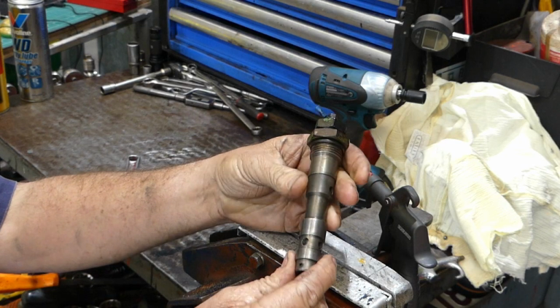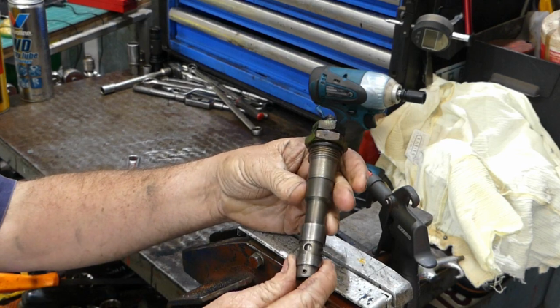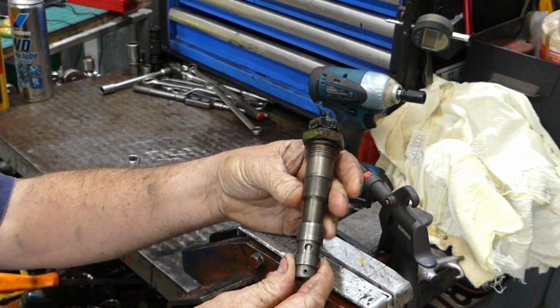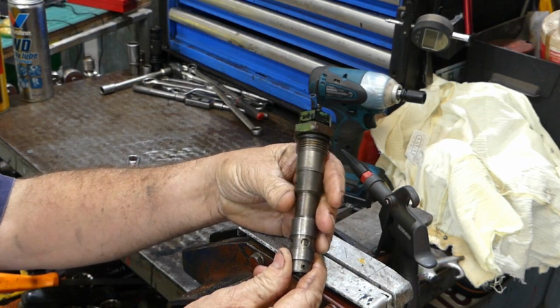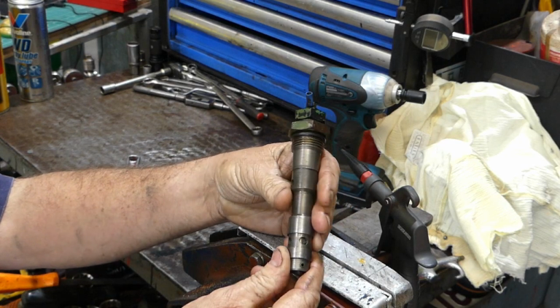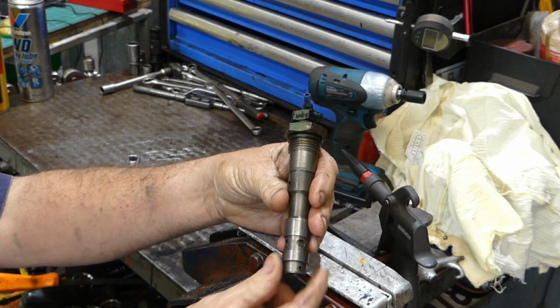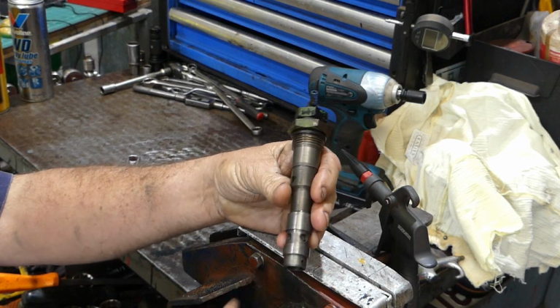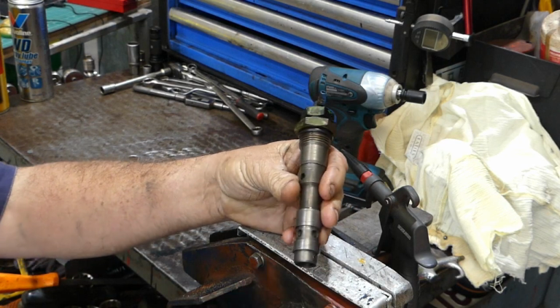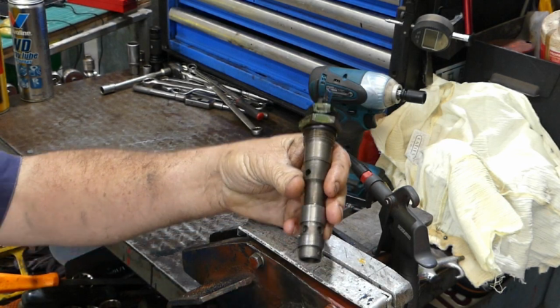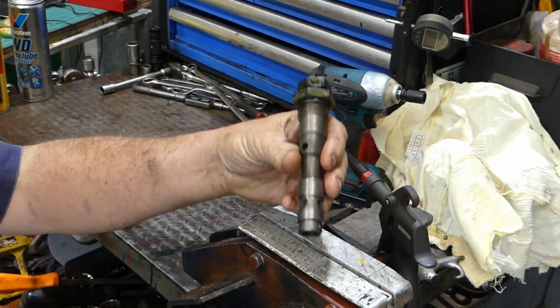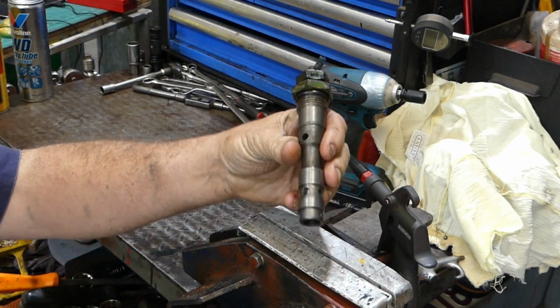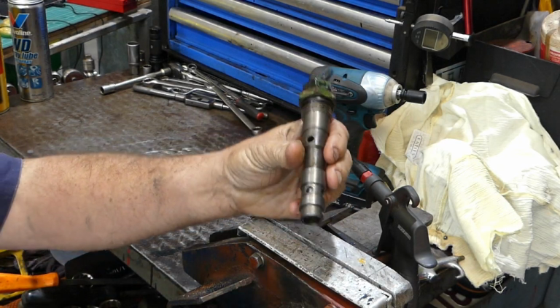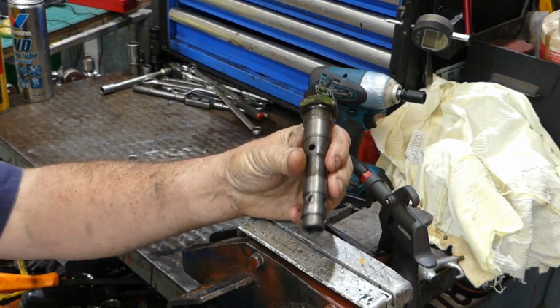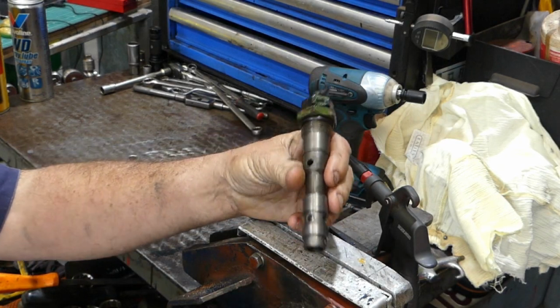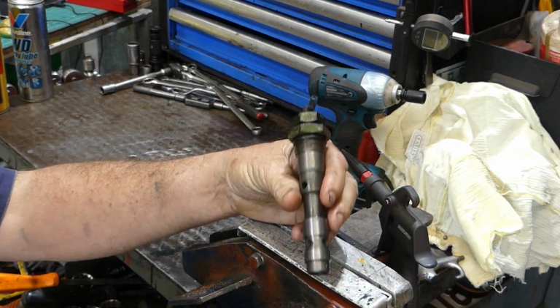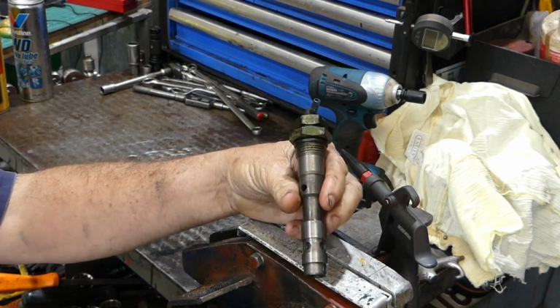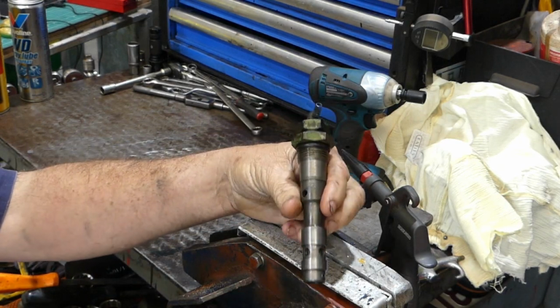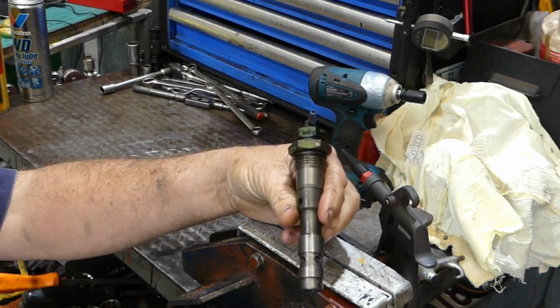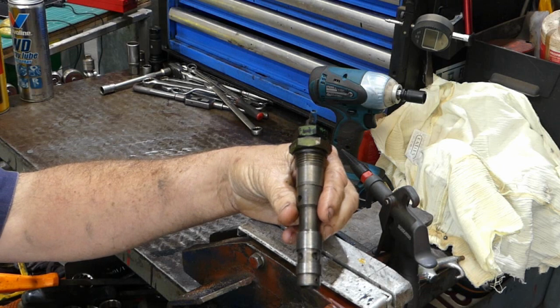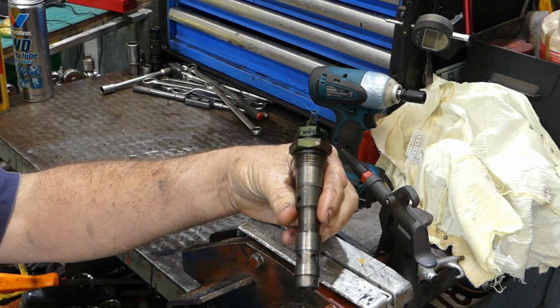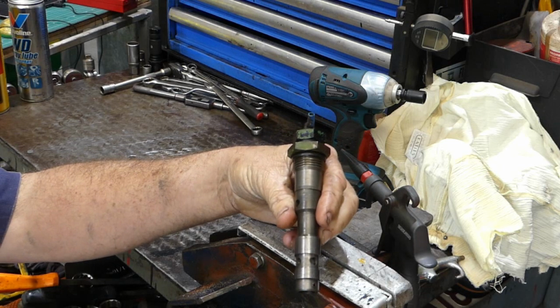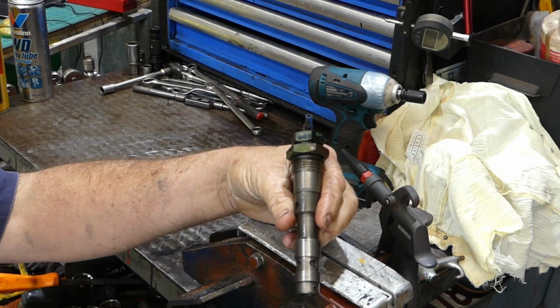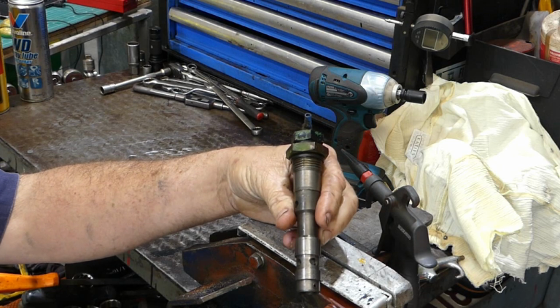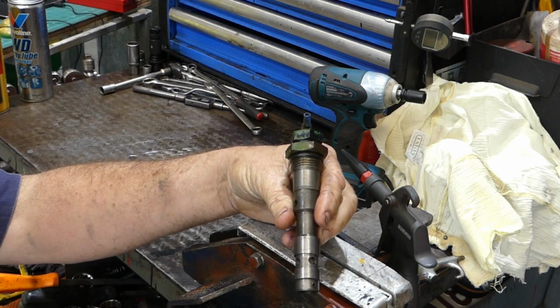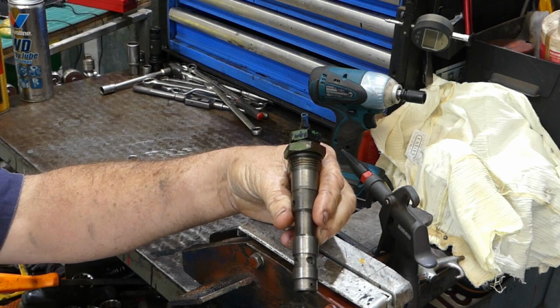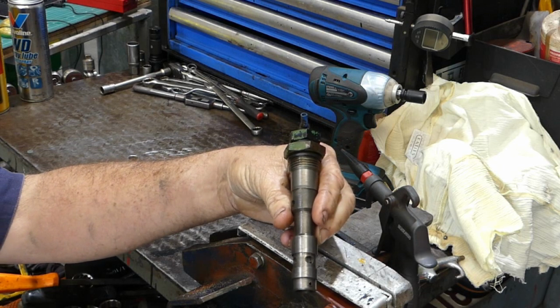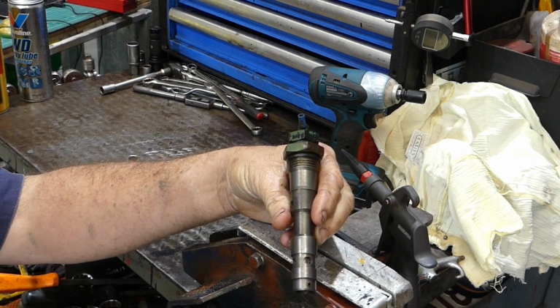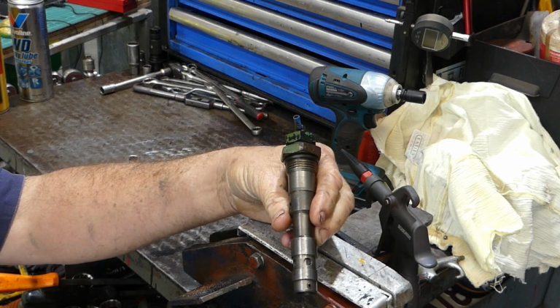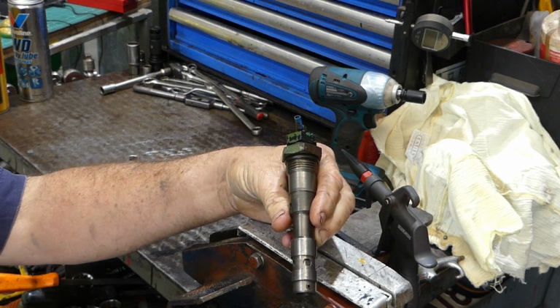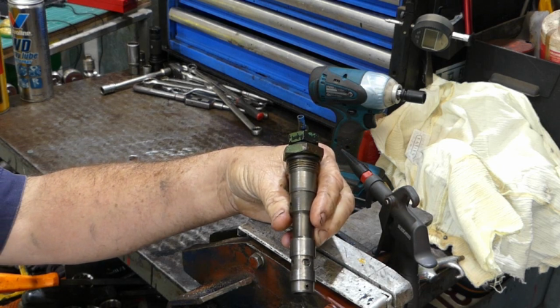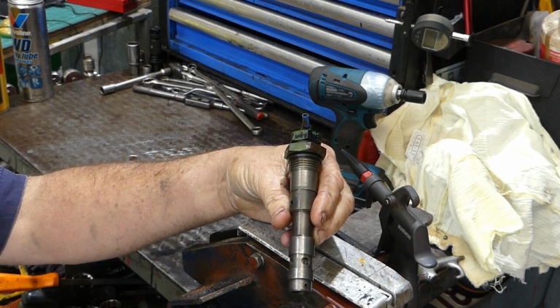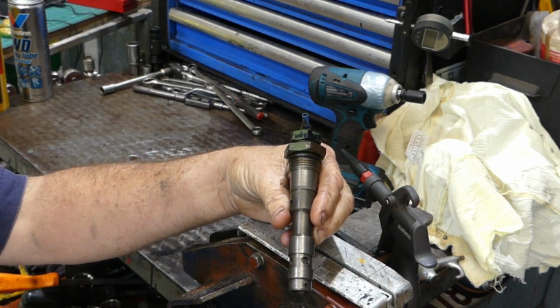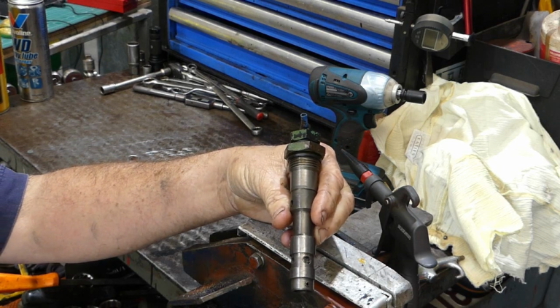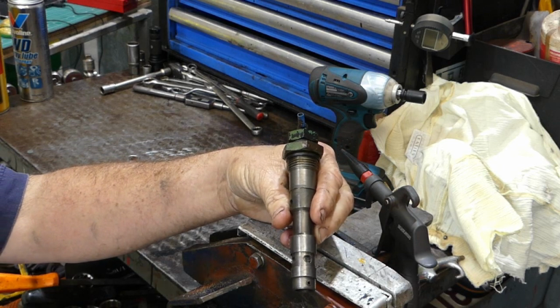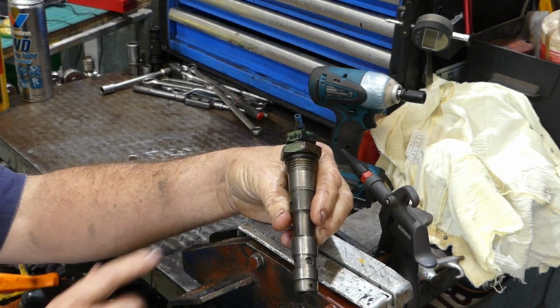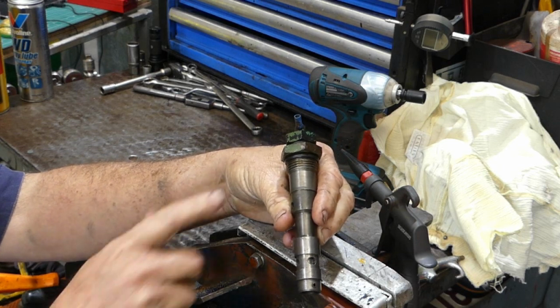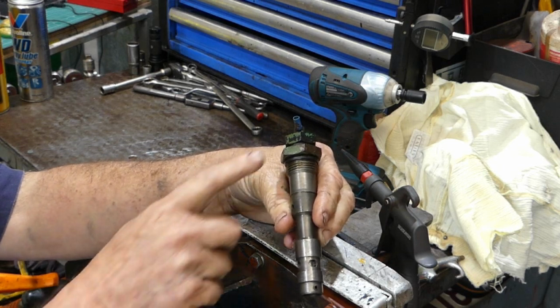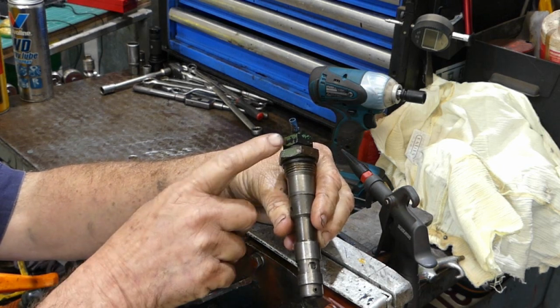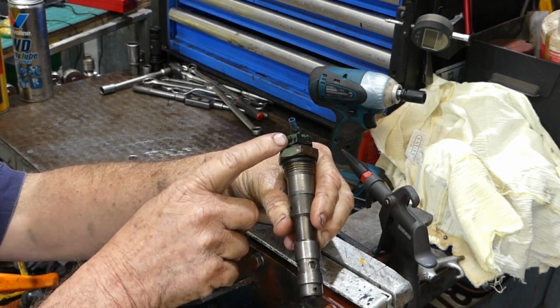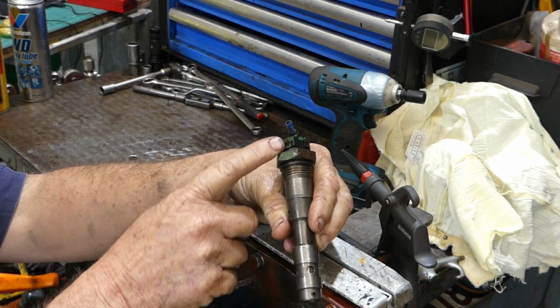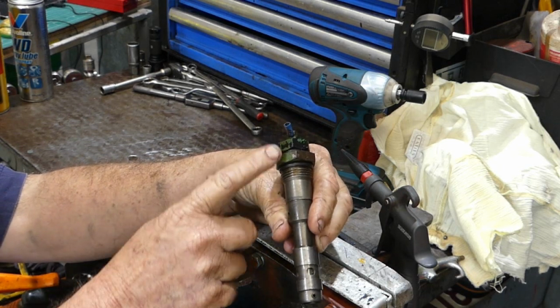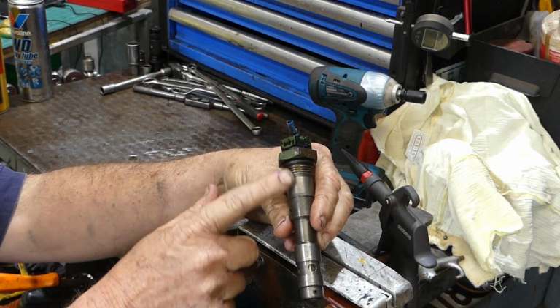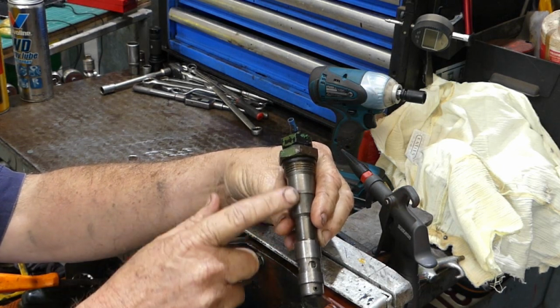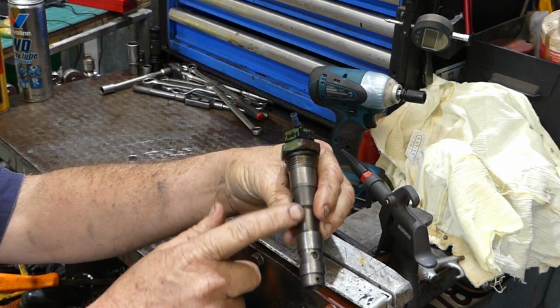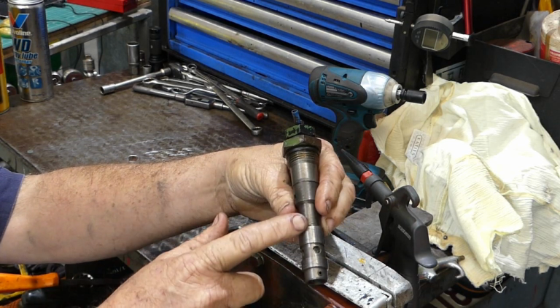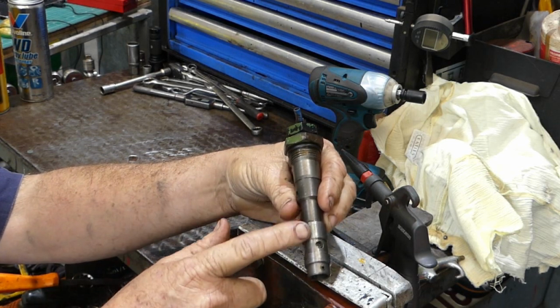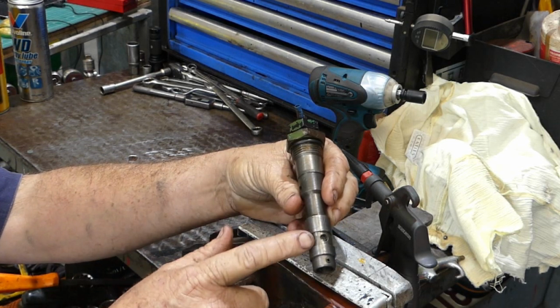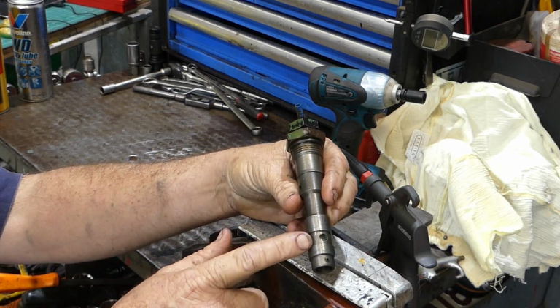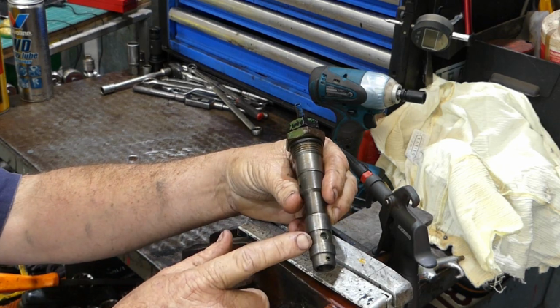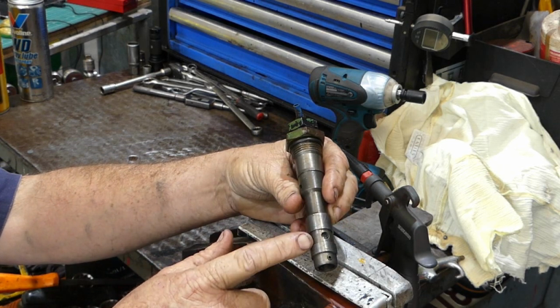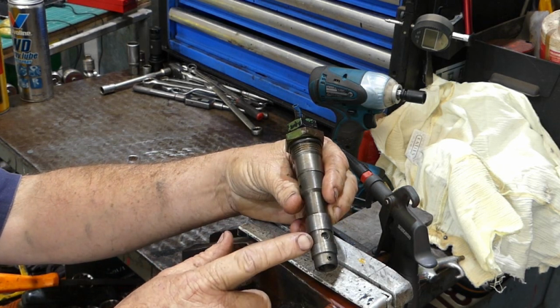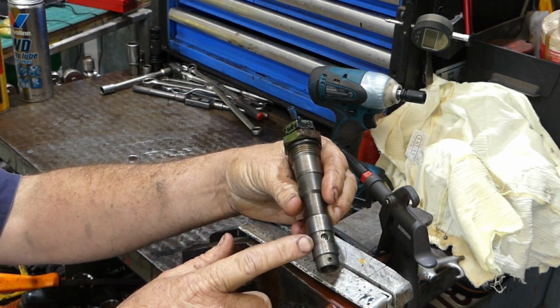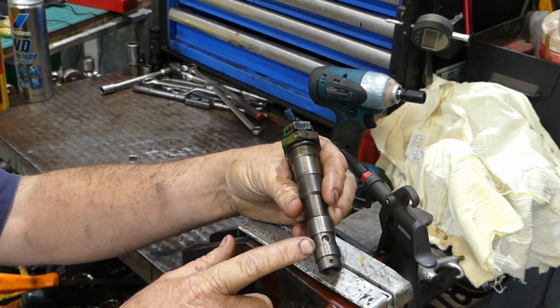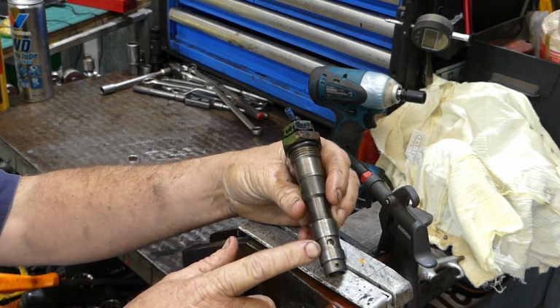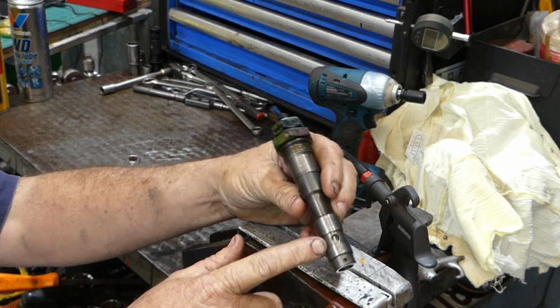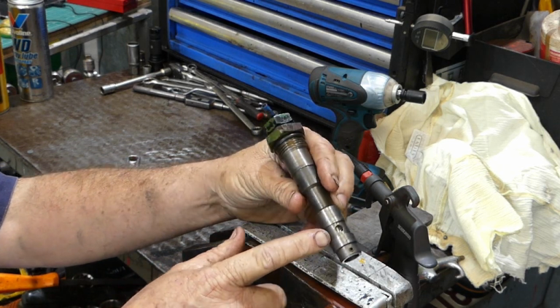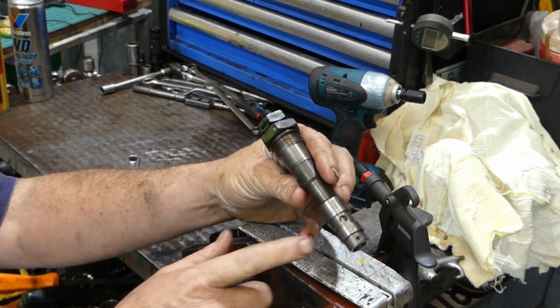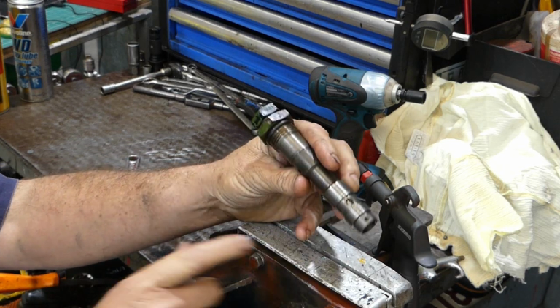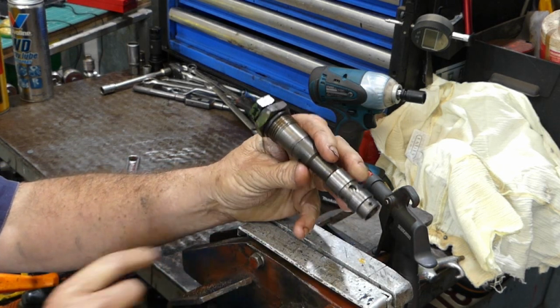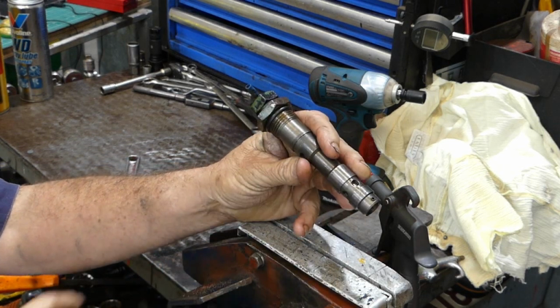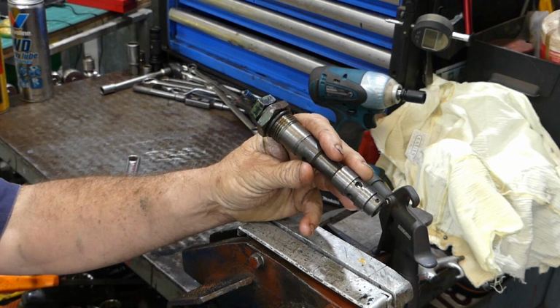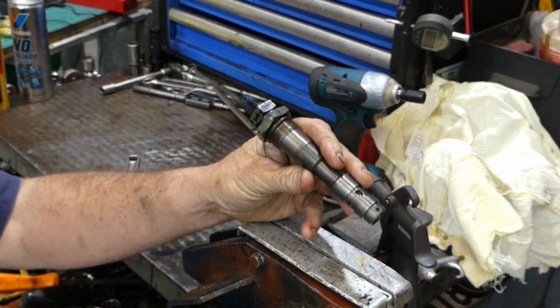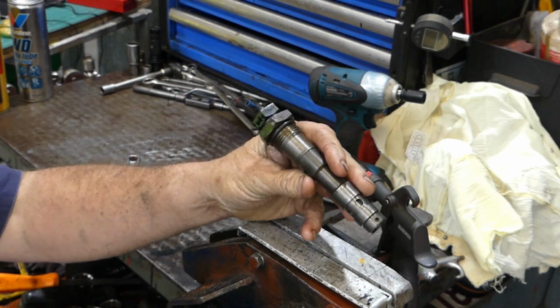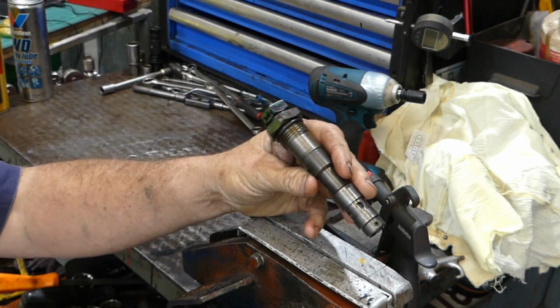We're over at the bench vise here, over my little bench, and I've got the filter bypass valve here out of our 2030.